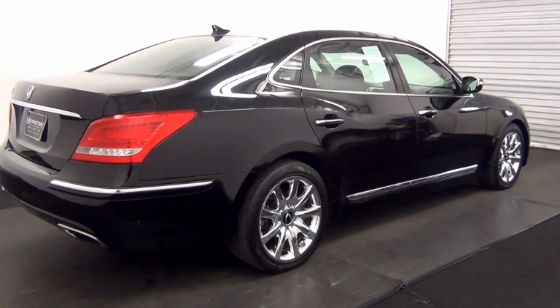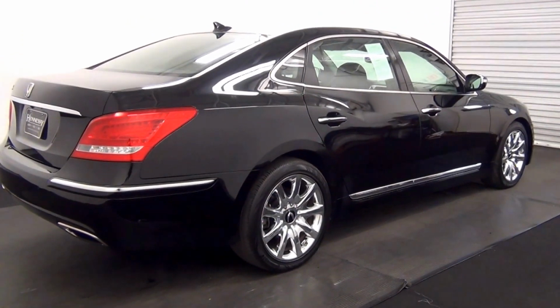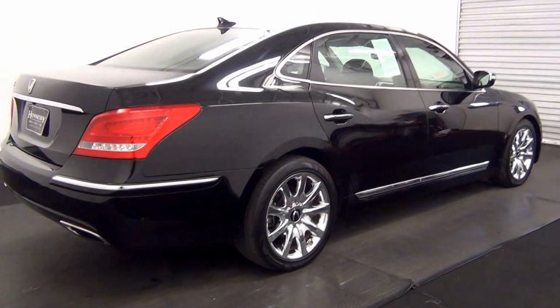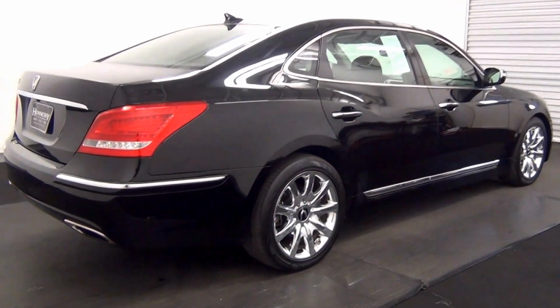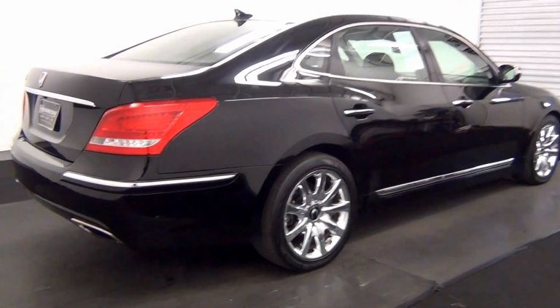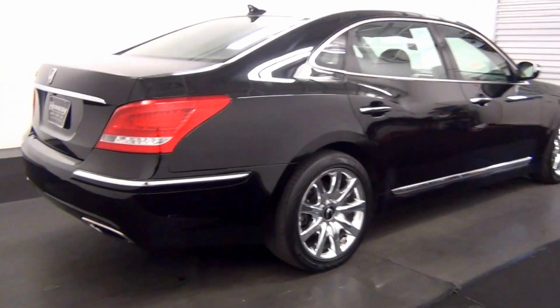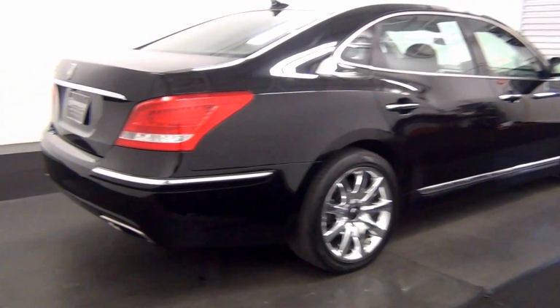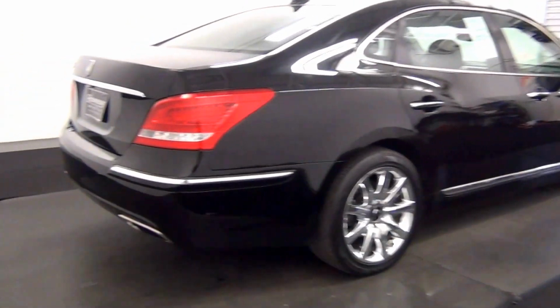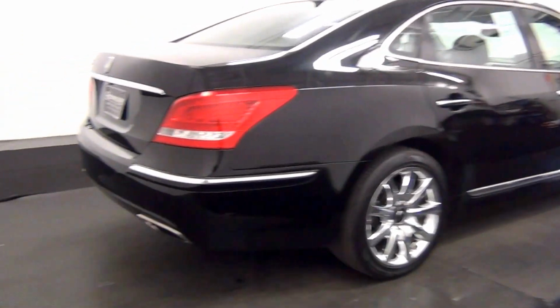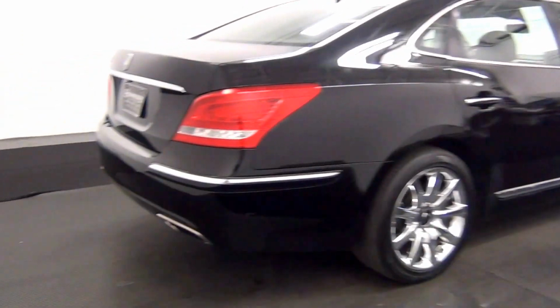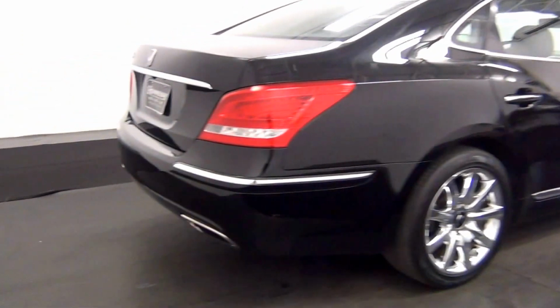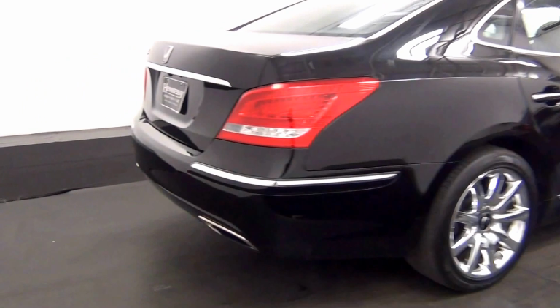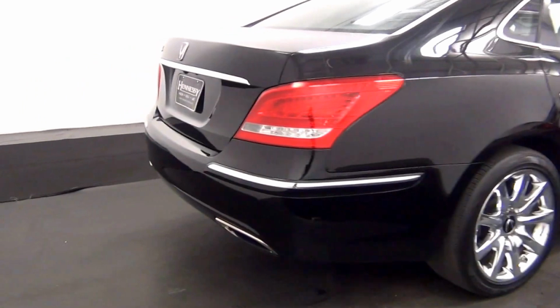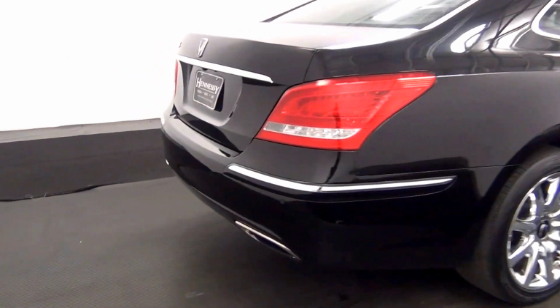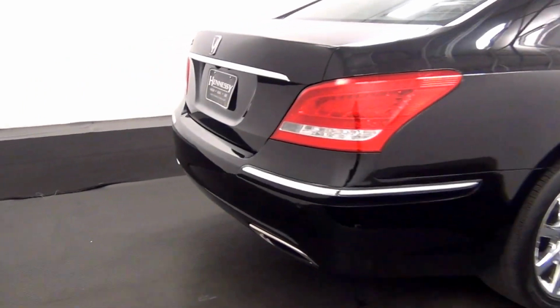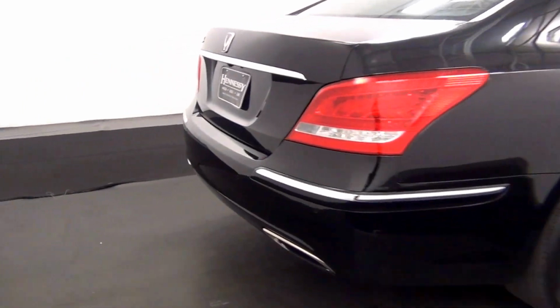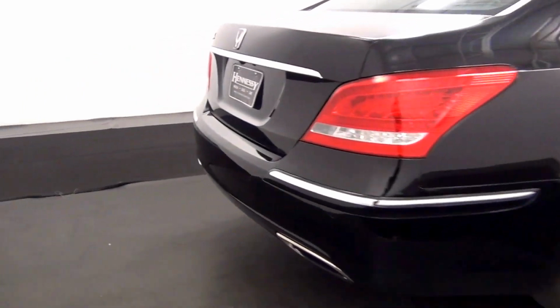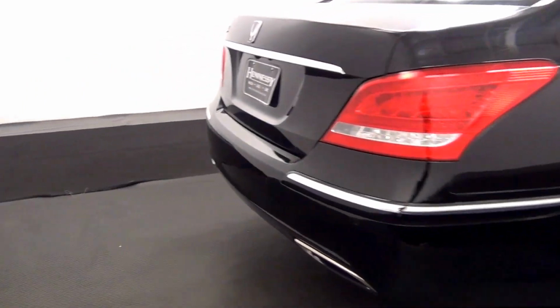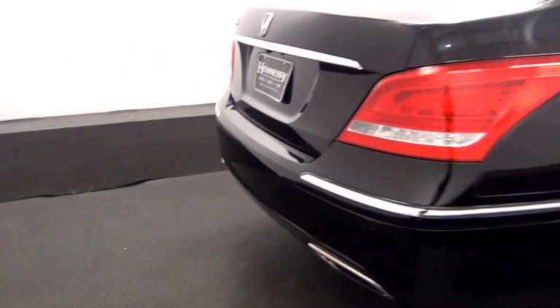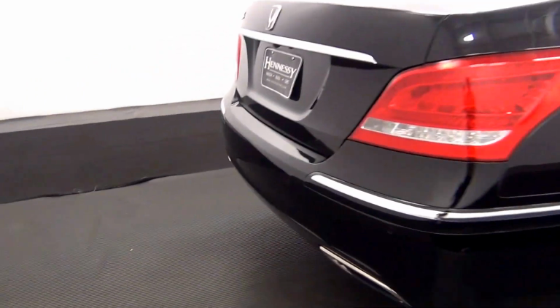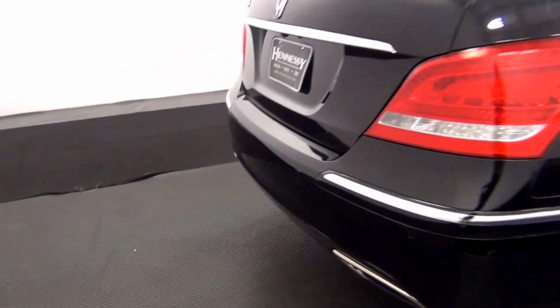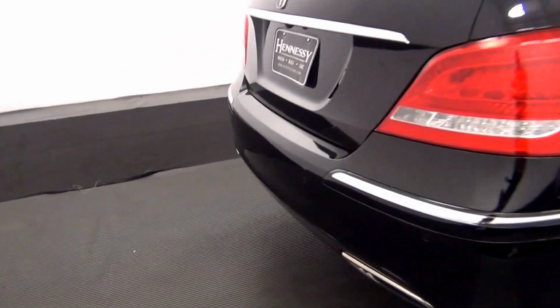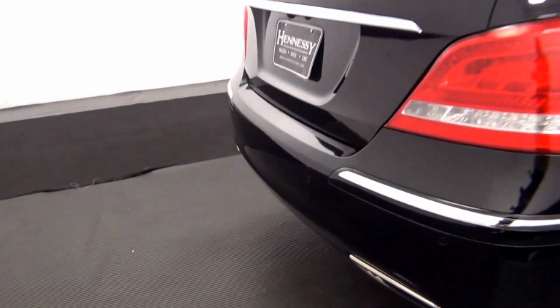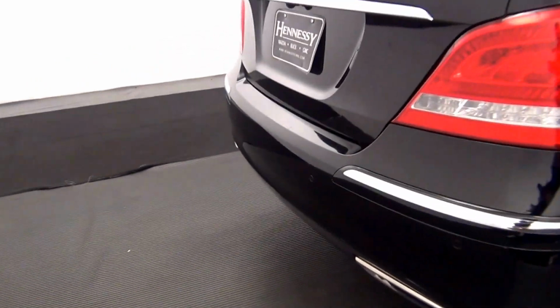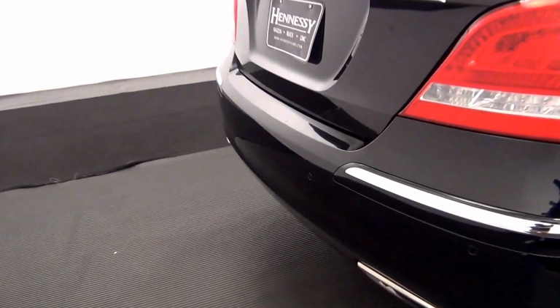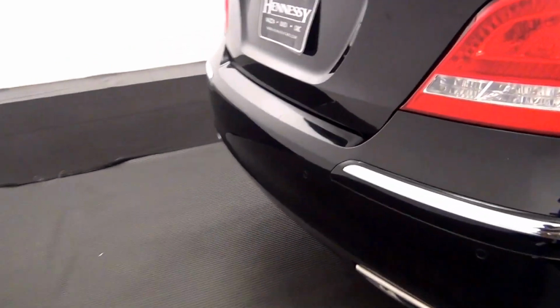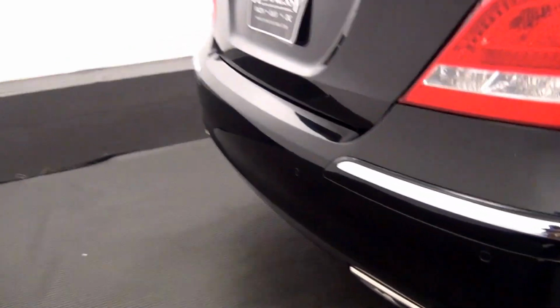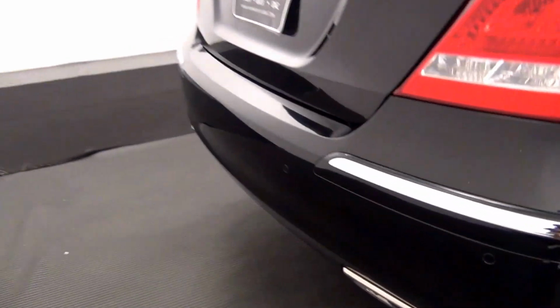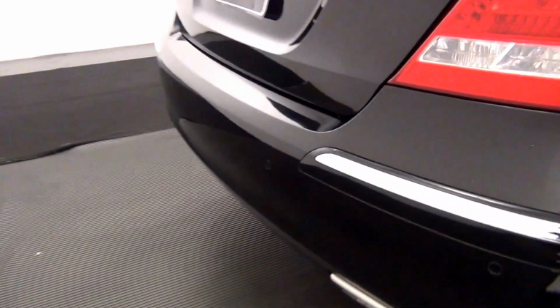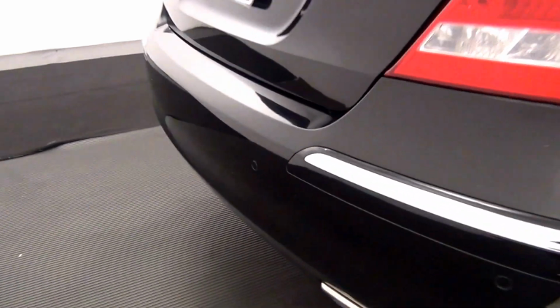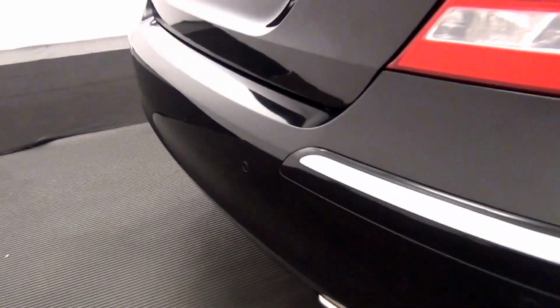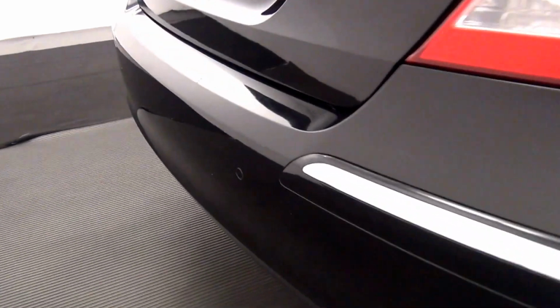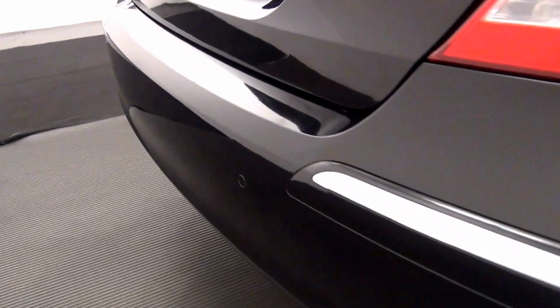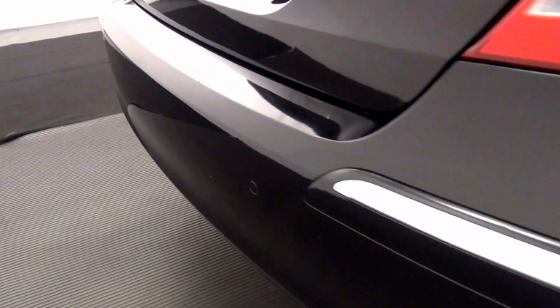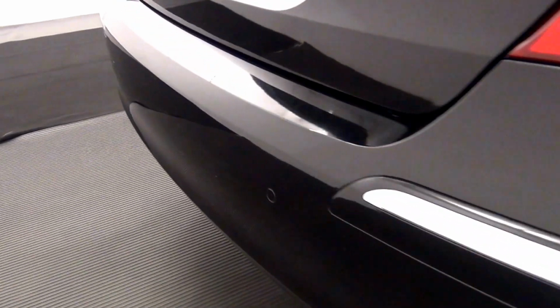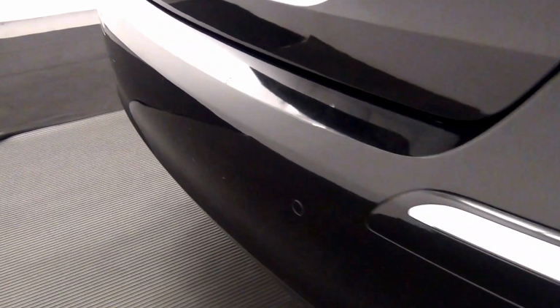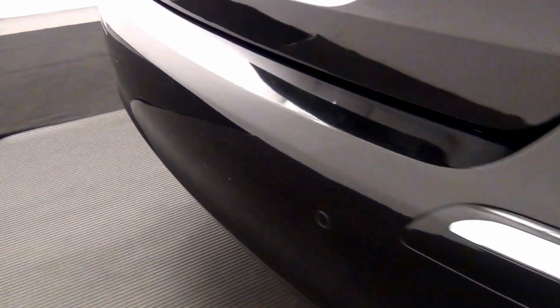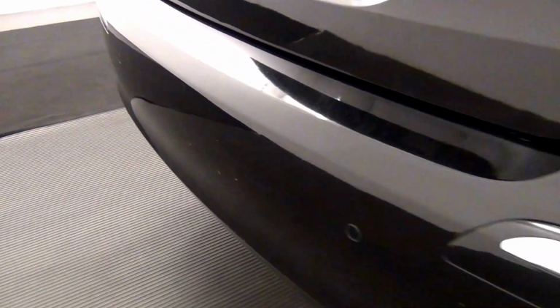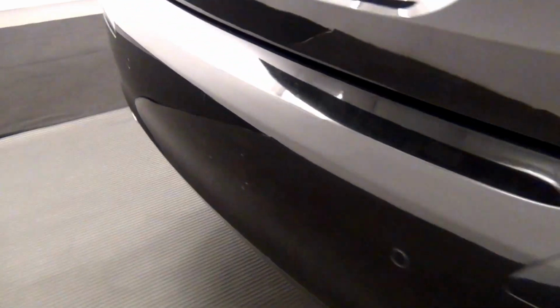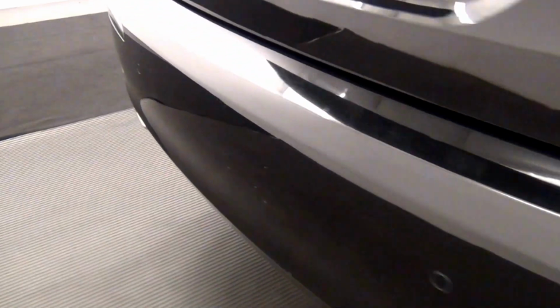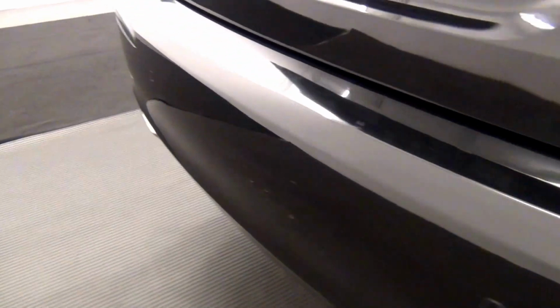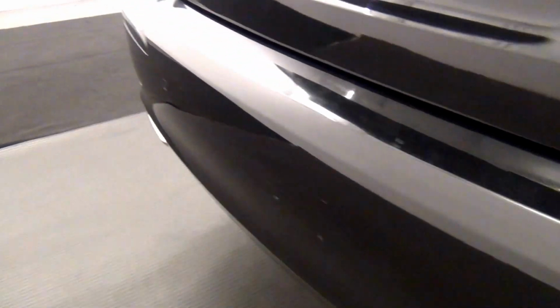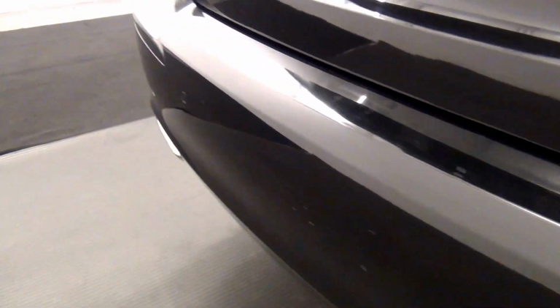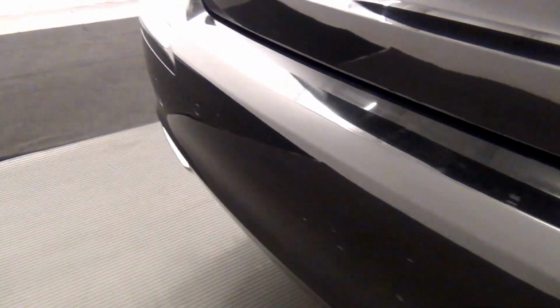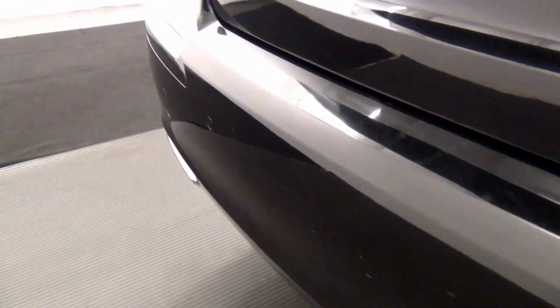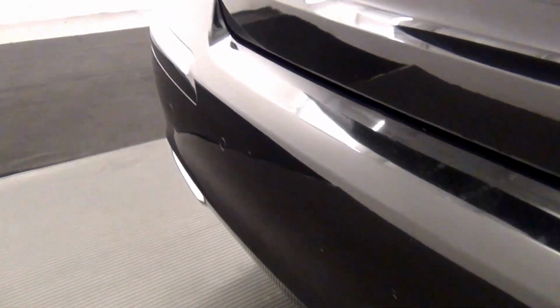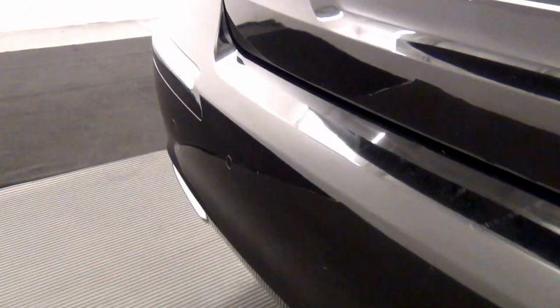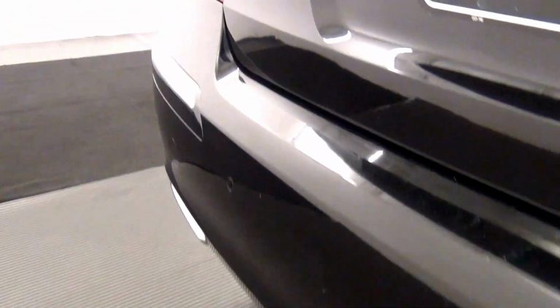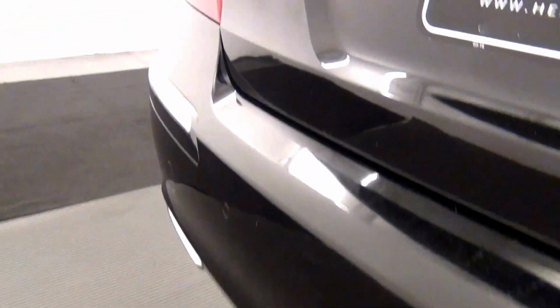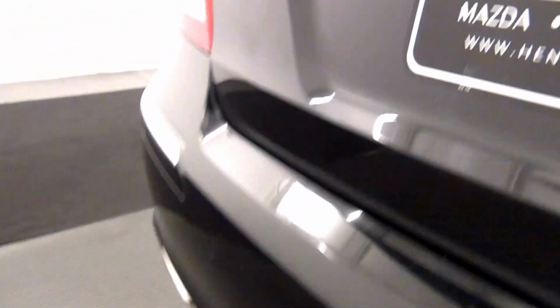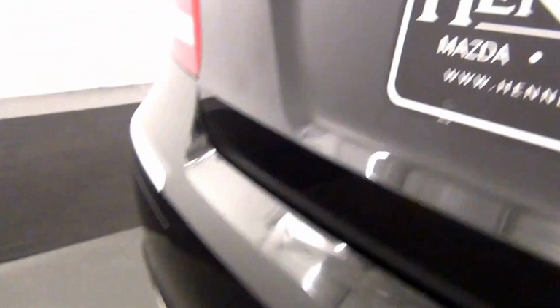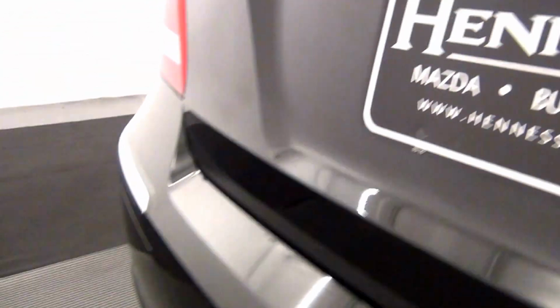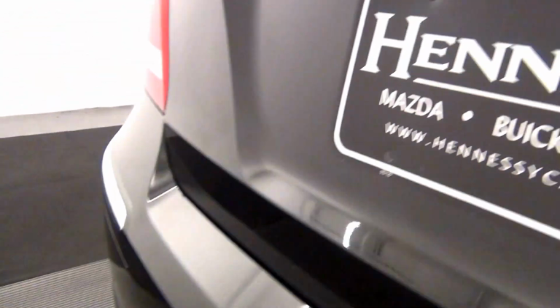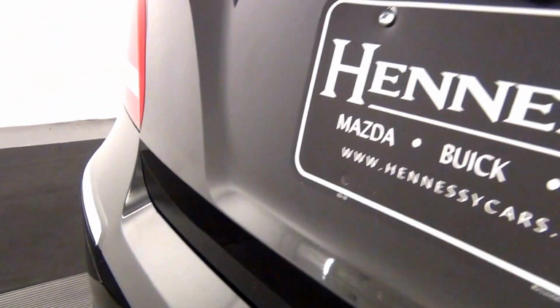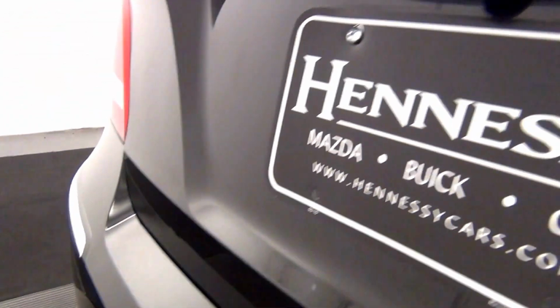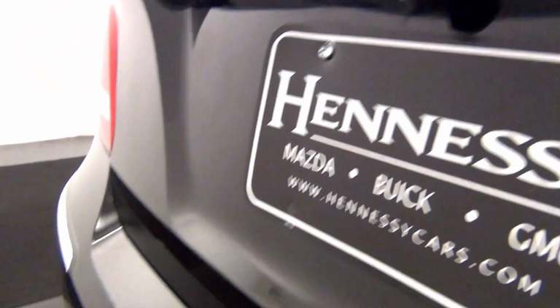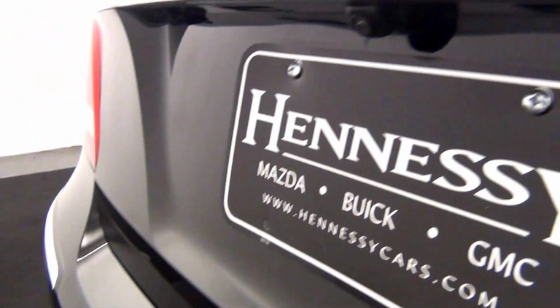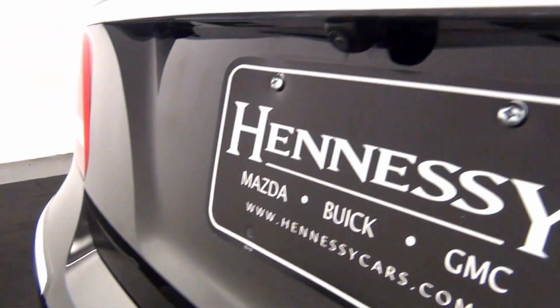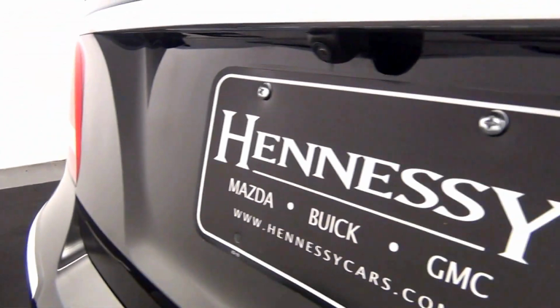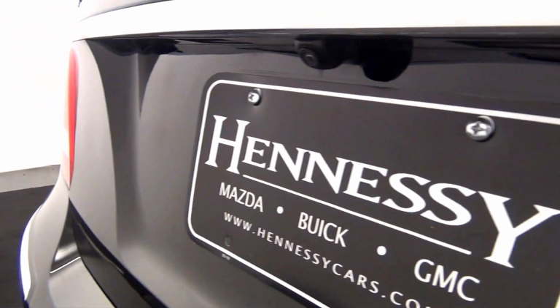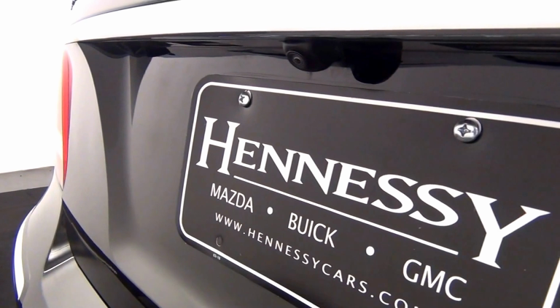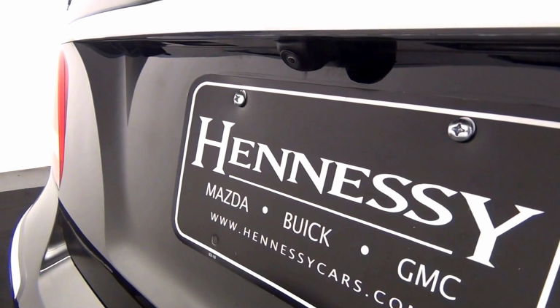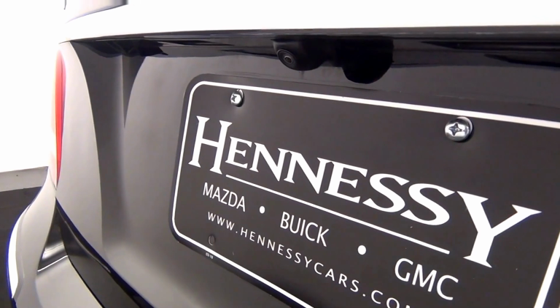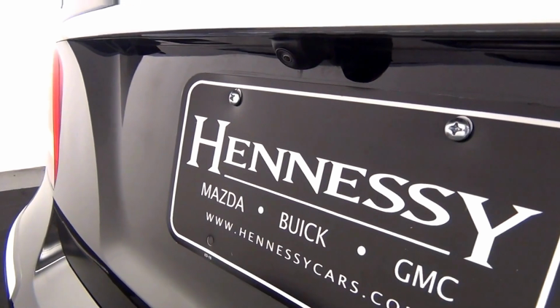The rear bumper of the vehicle also has rear parking assistance. There's a backup camera located here.